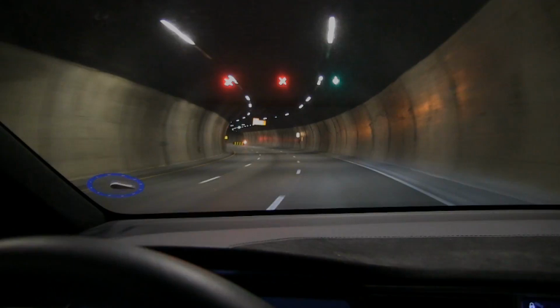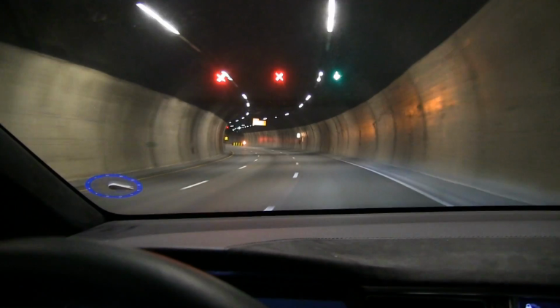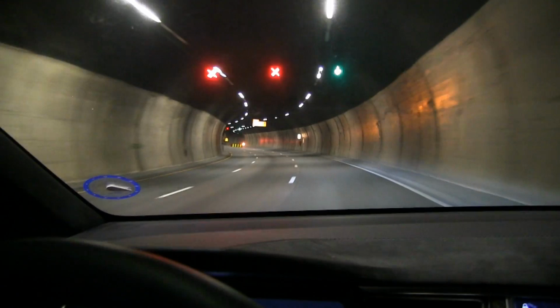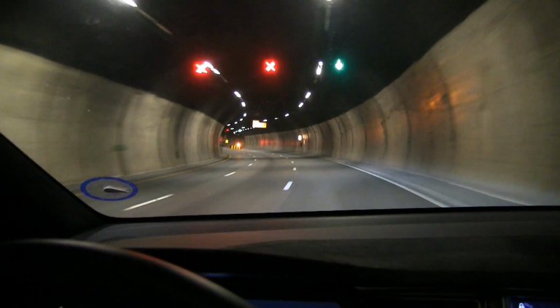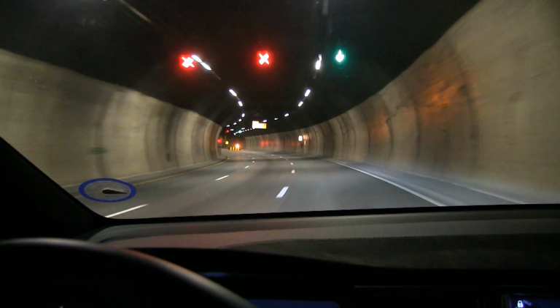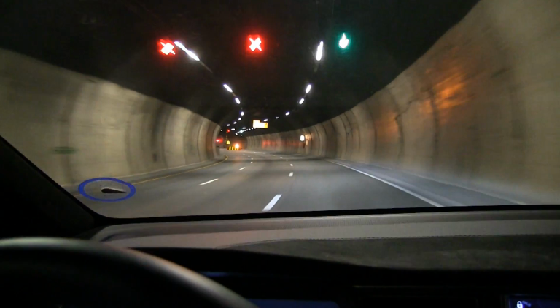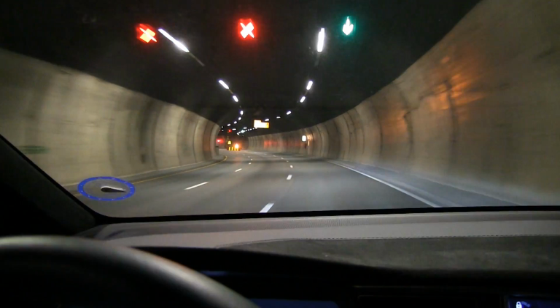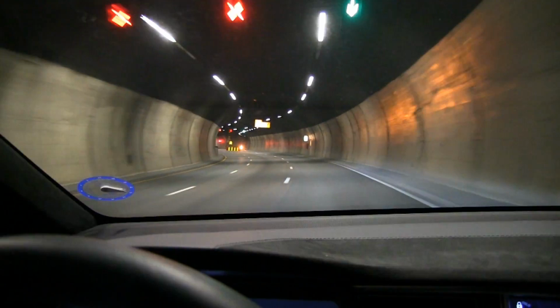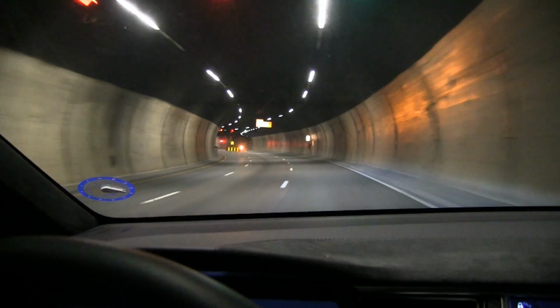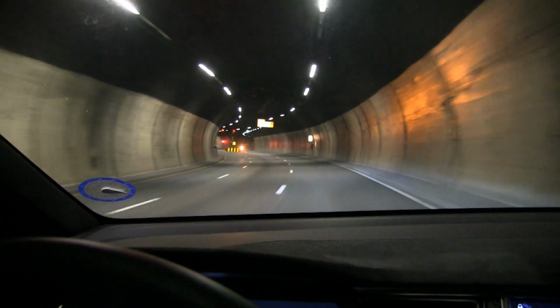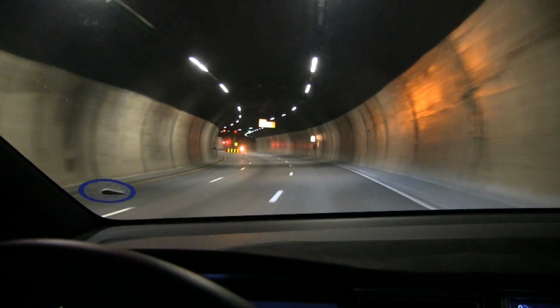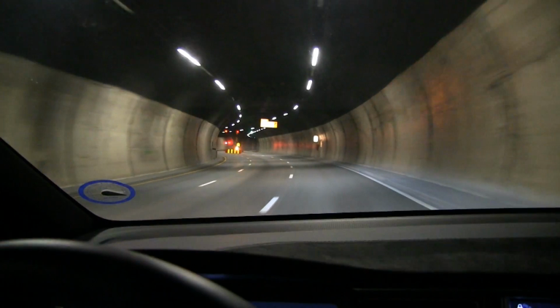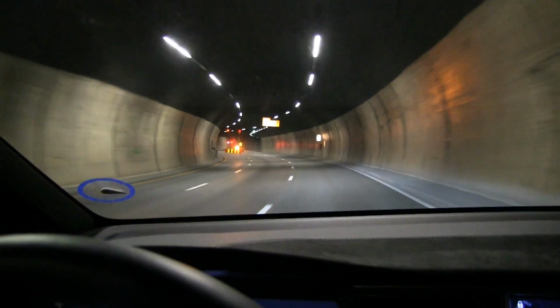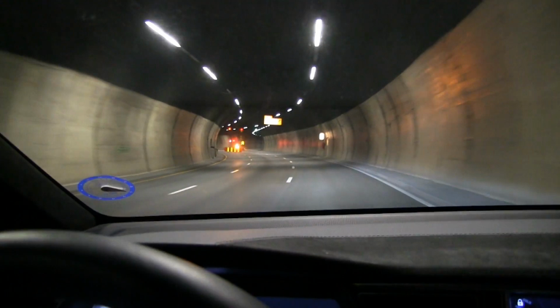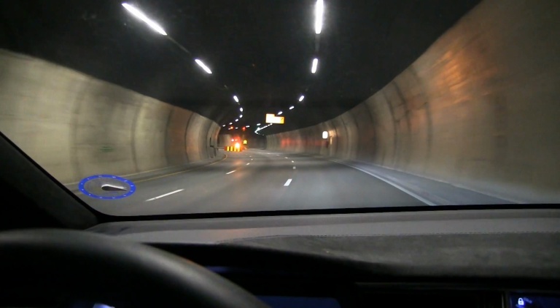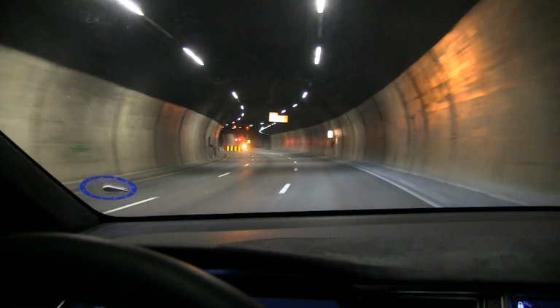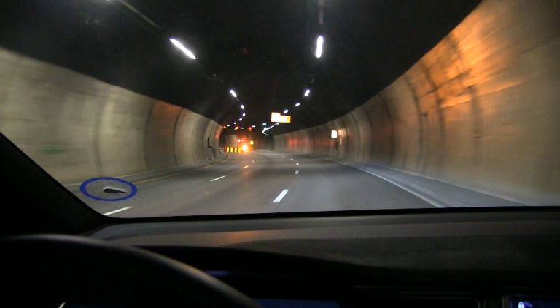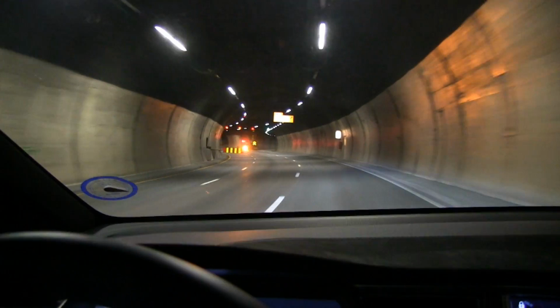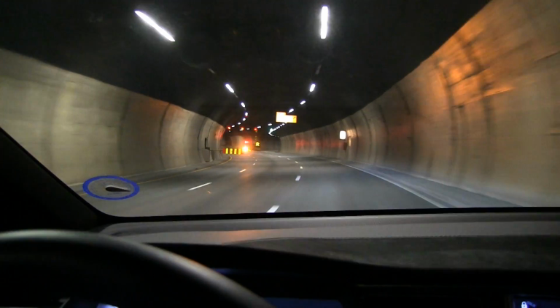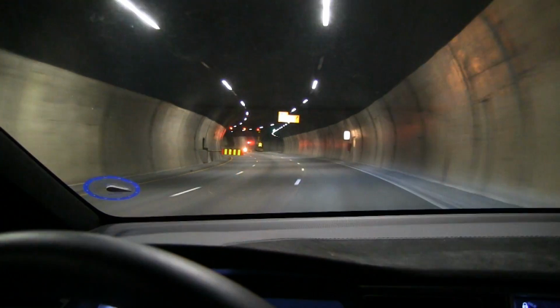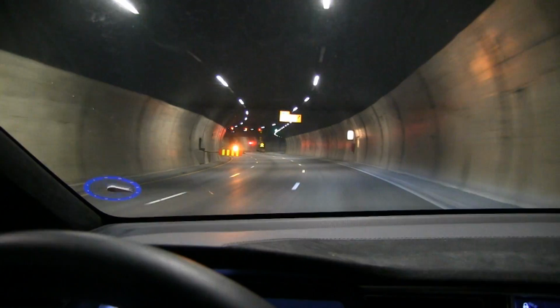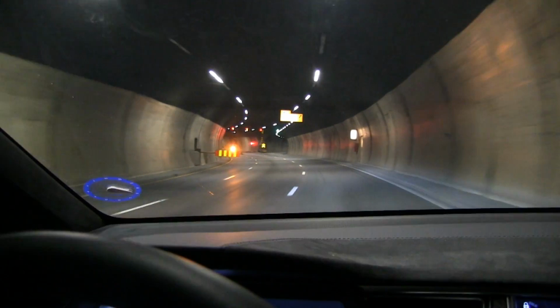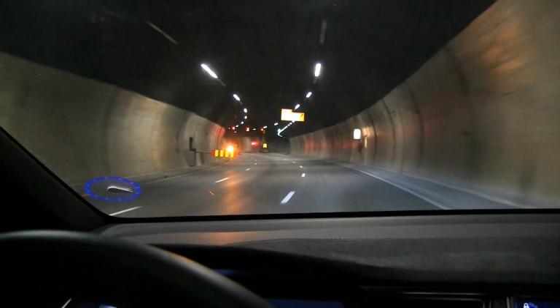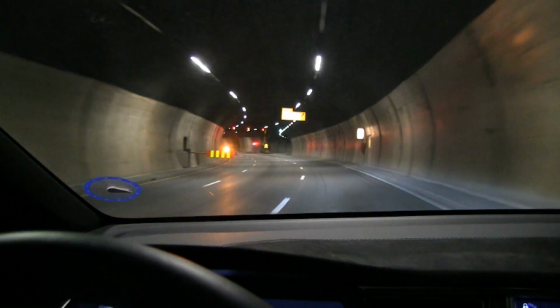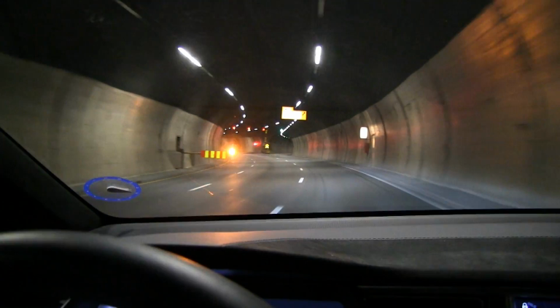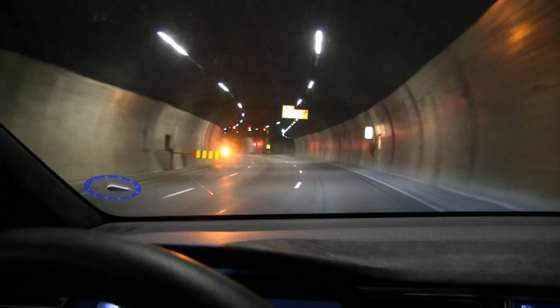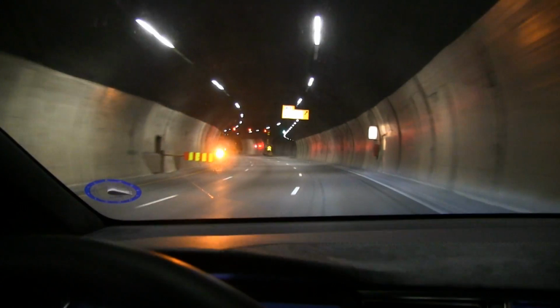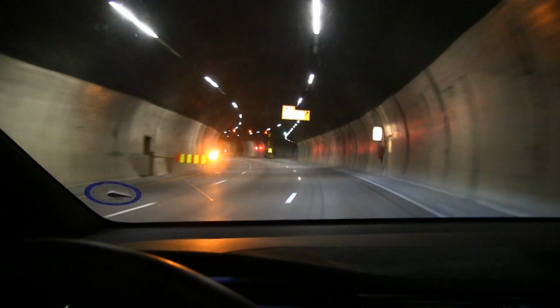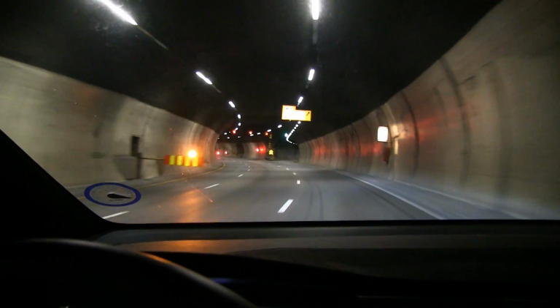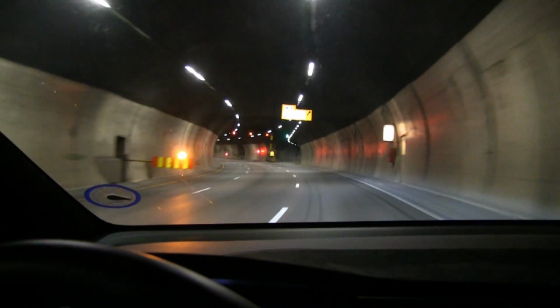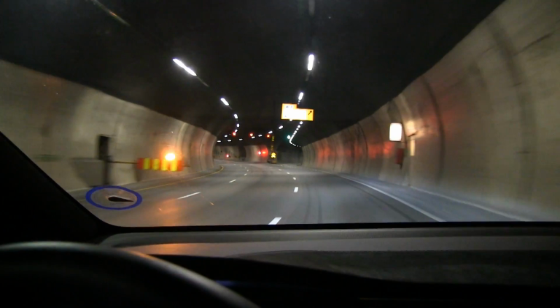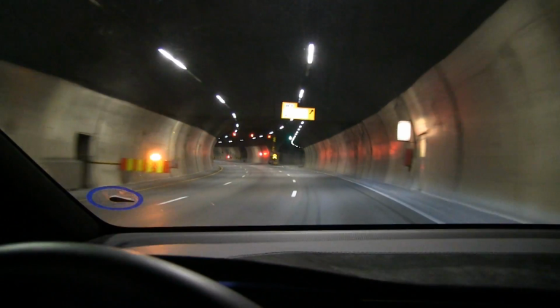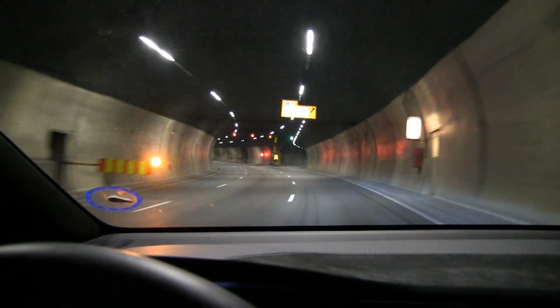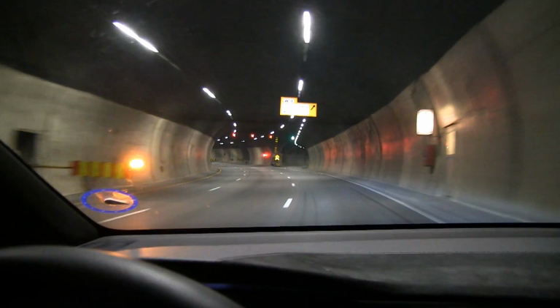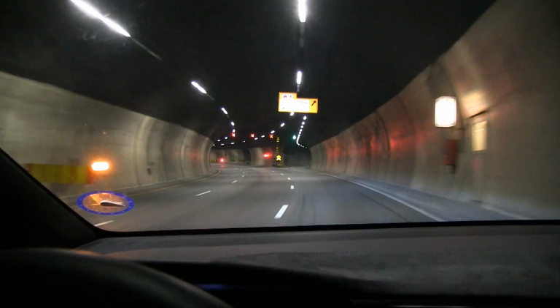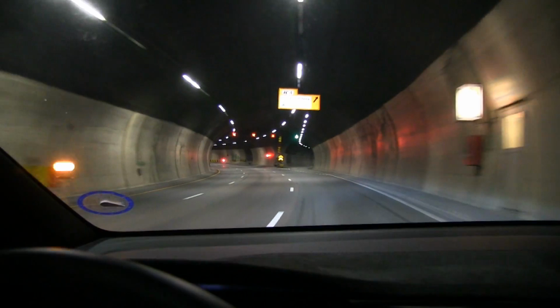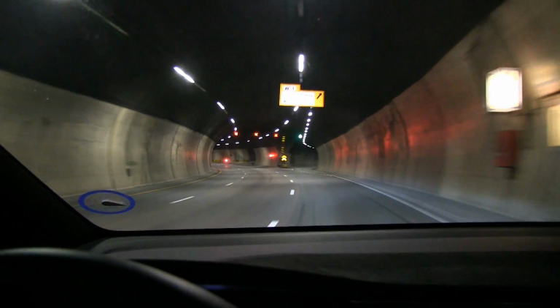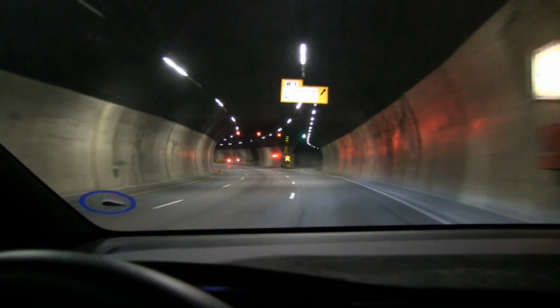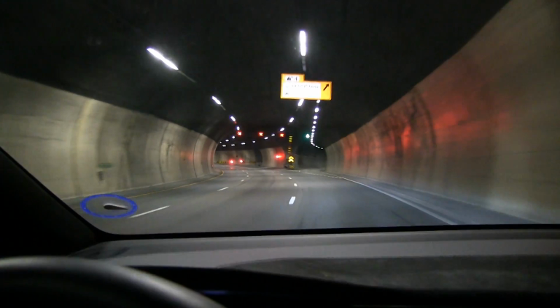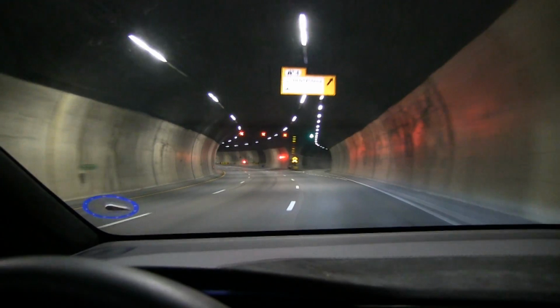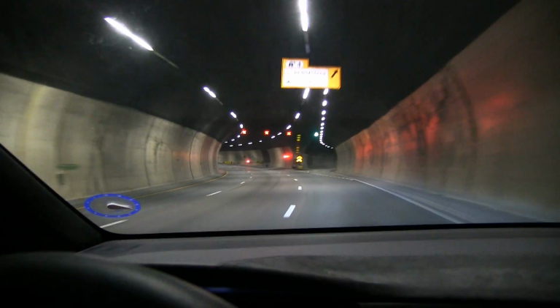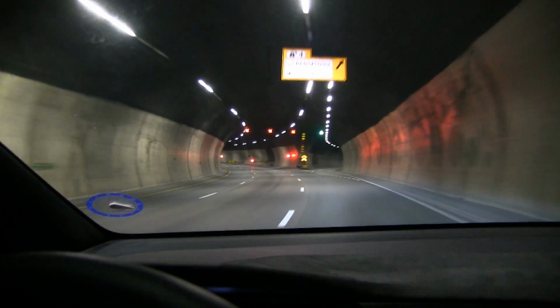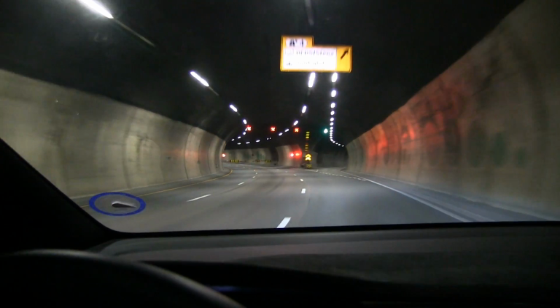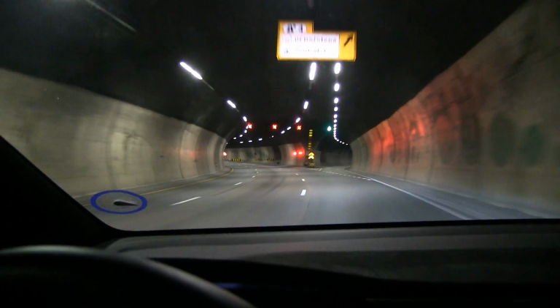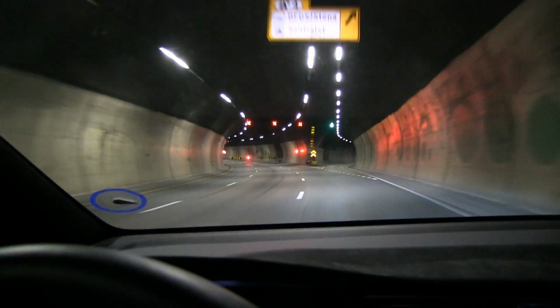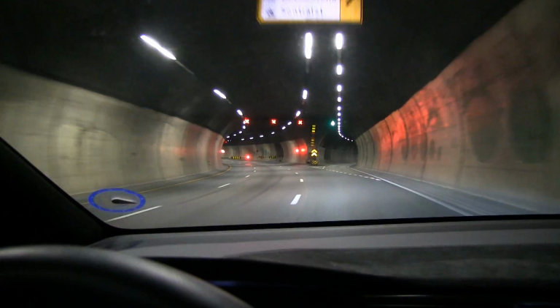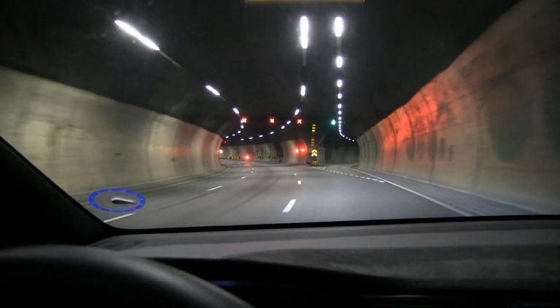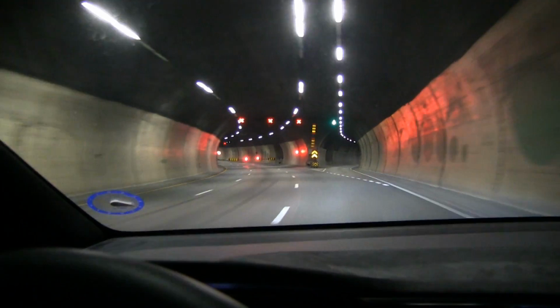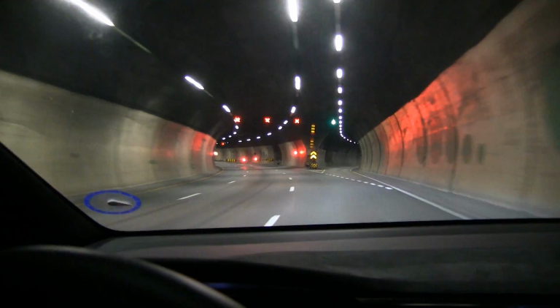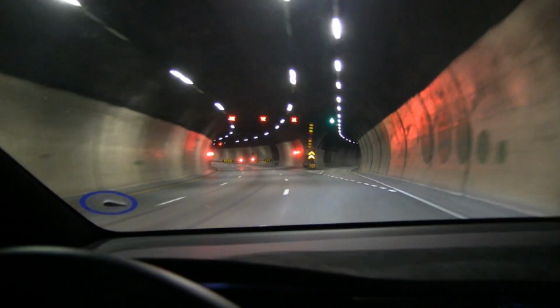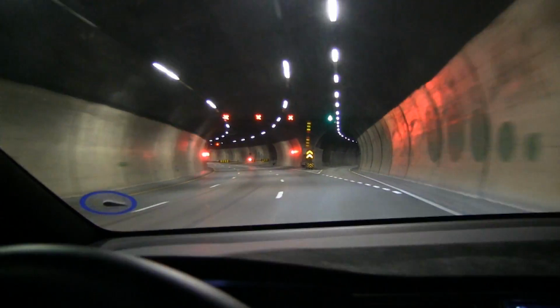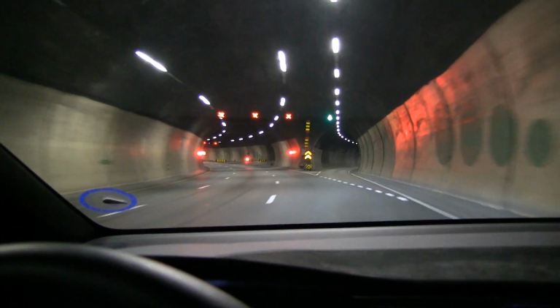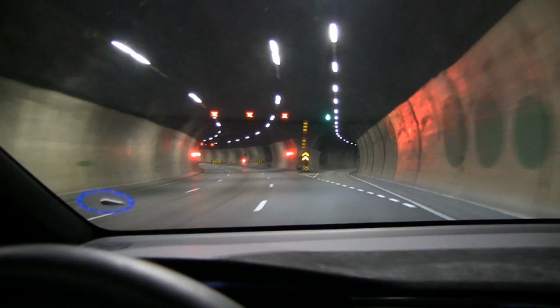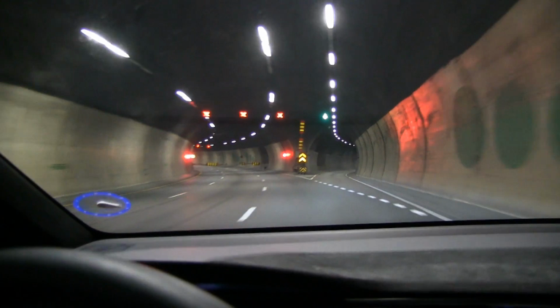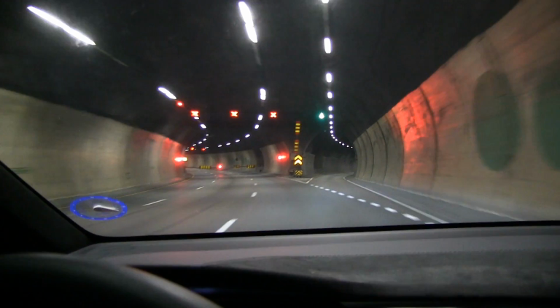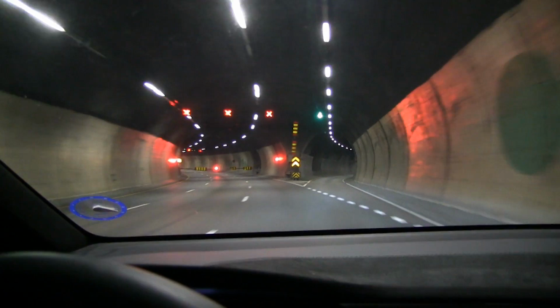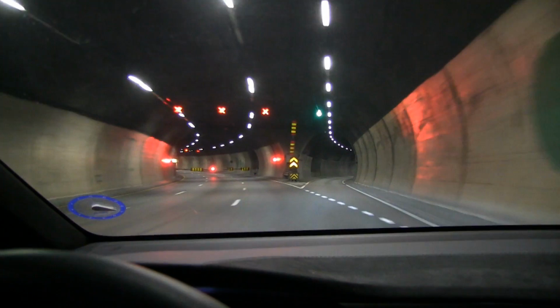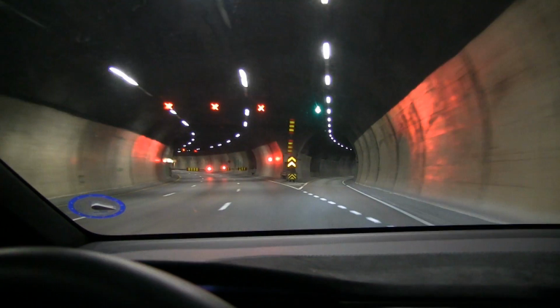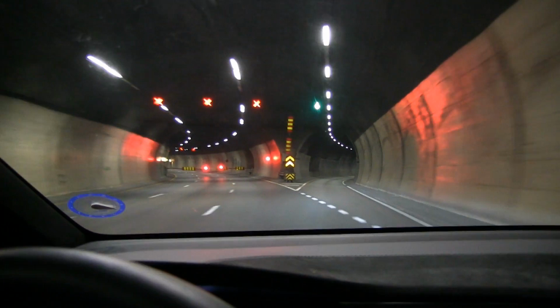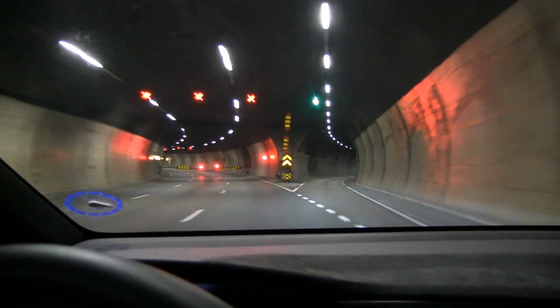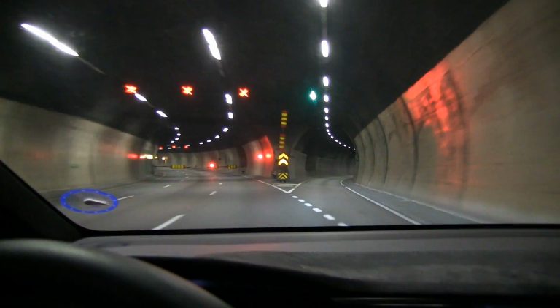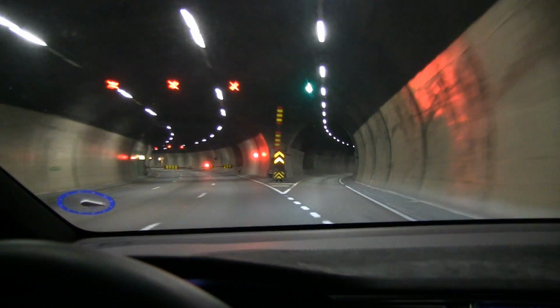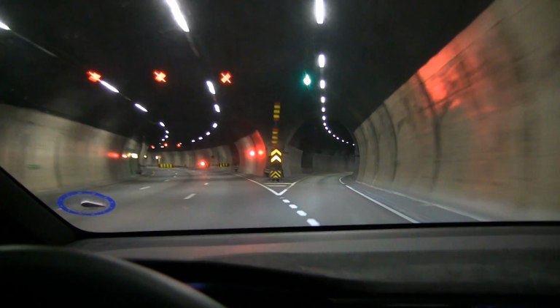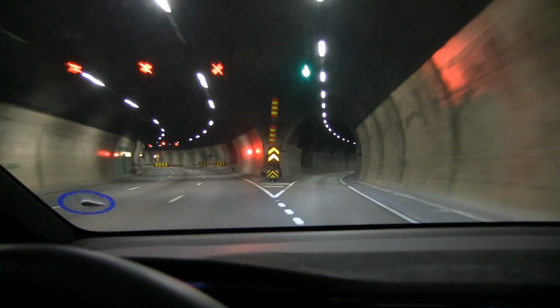What? Are you serious? Another detour? Oh no. When am I going to get home?